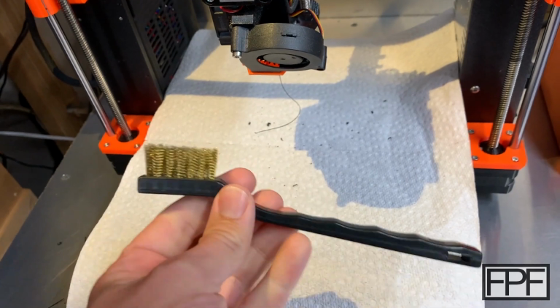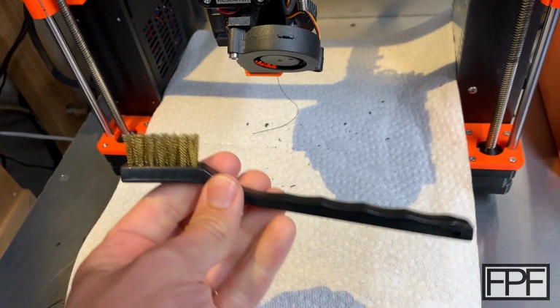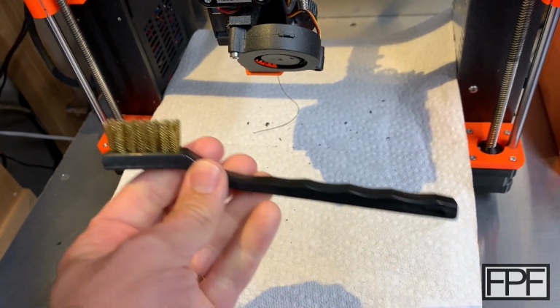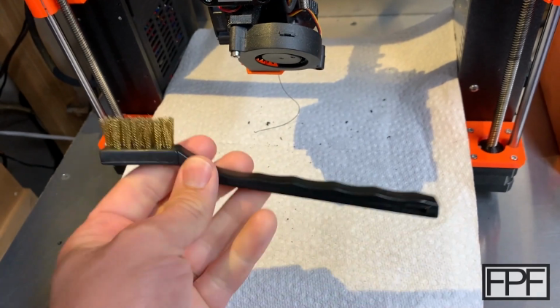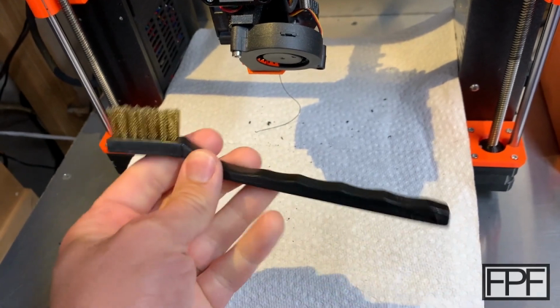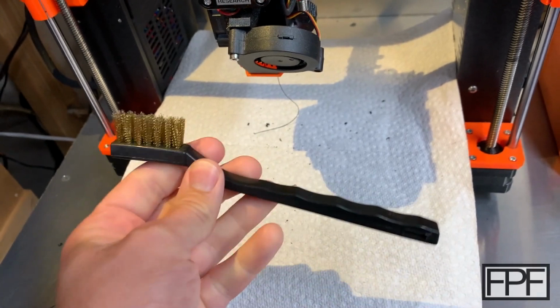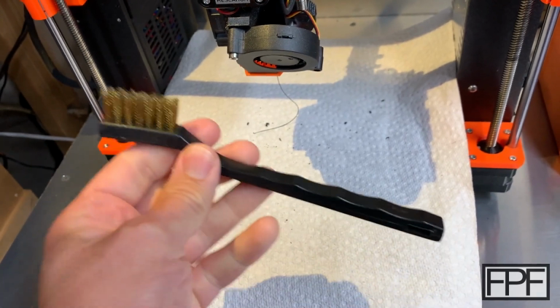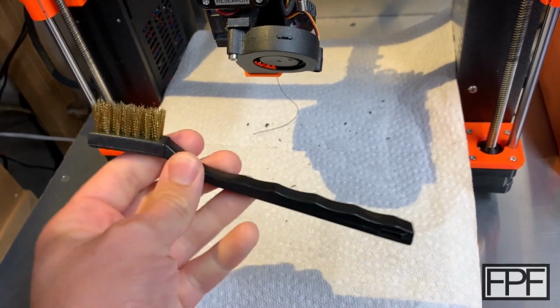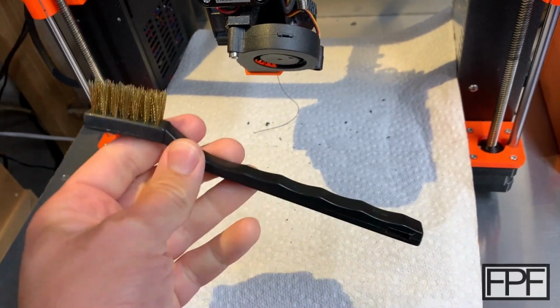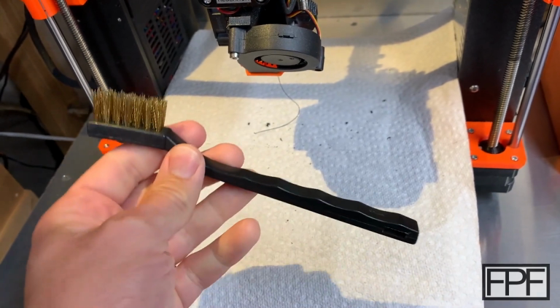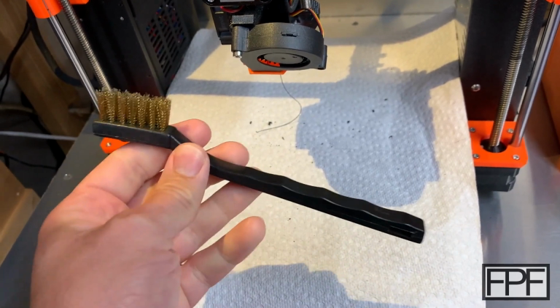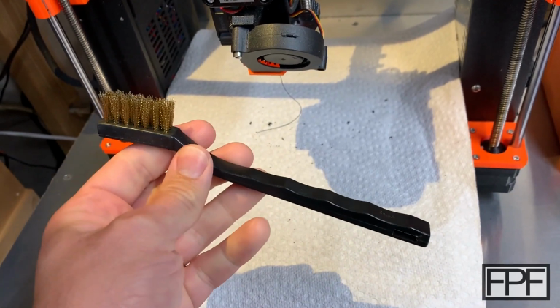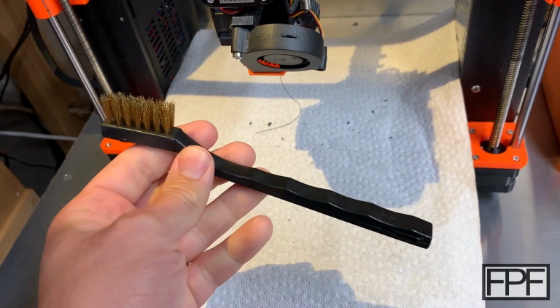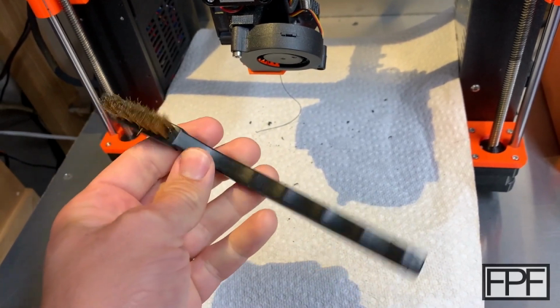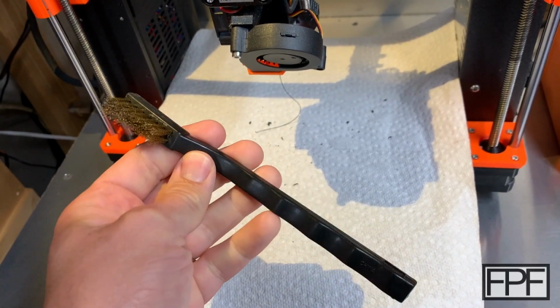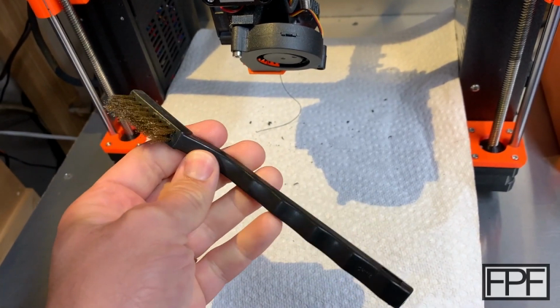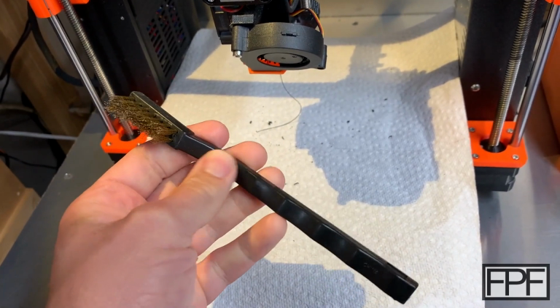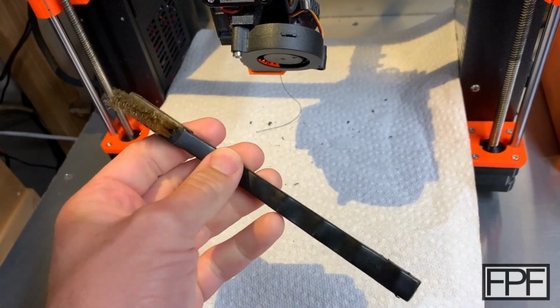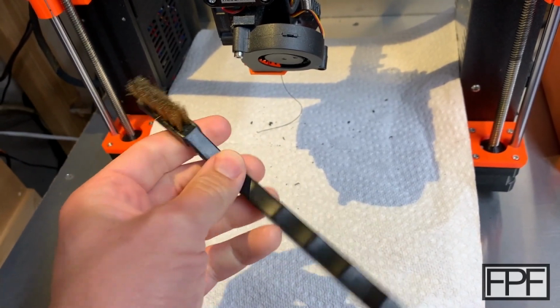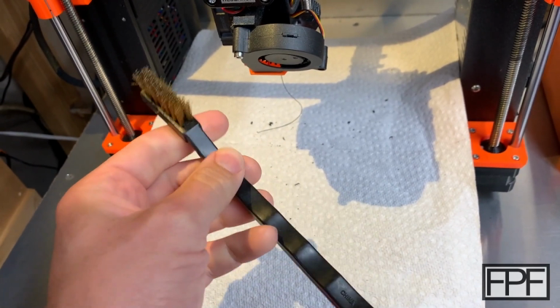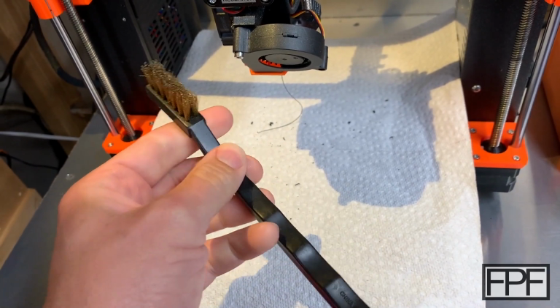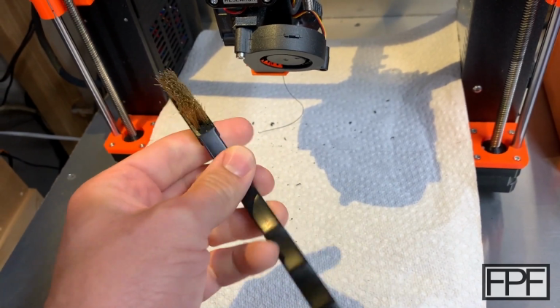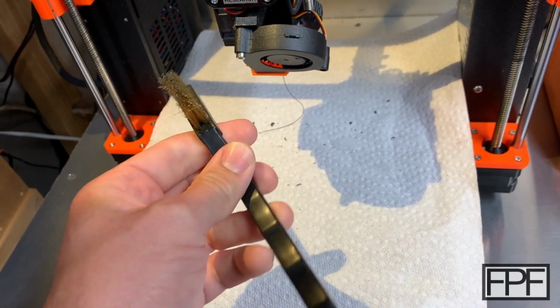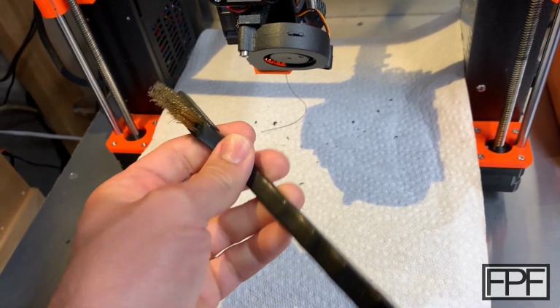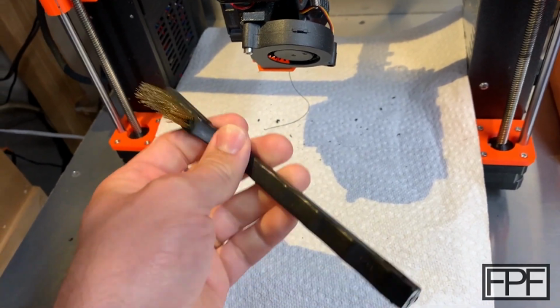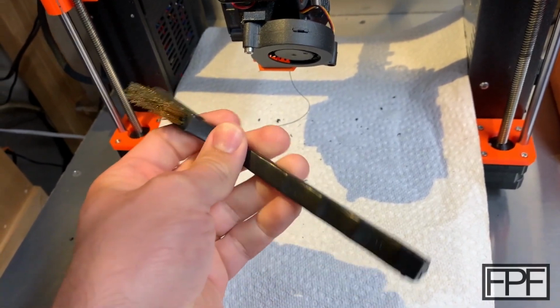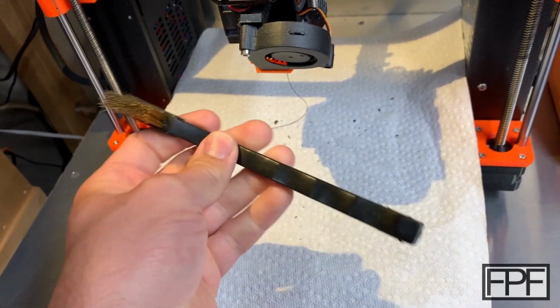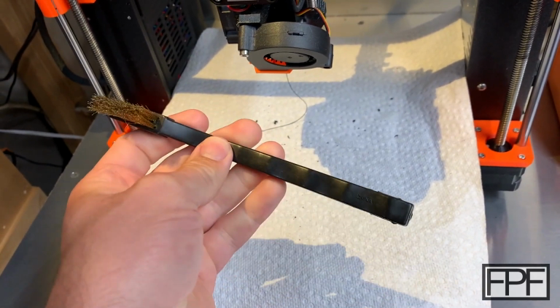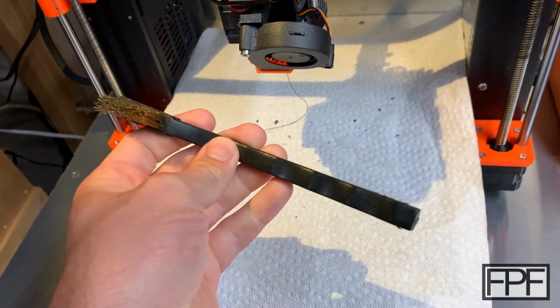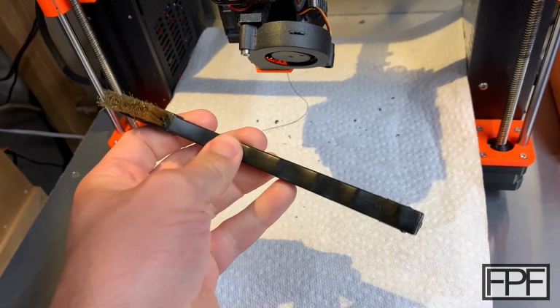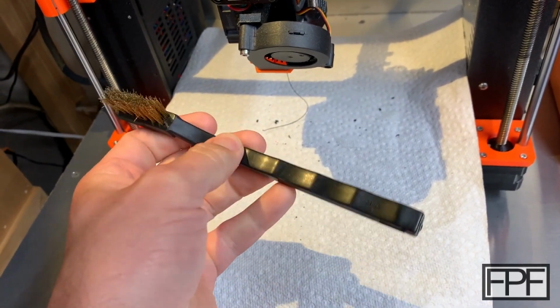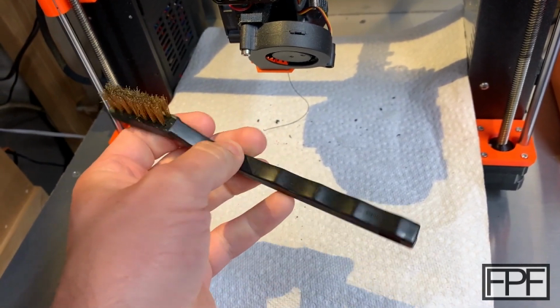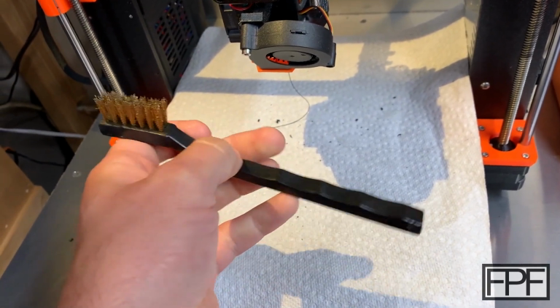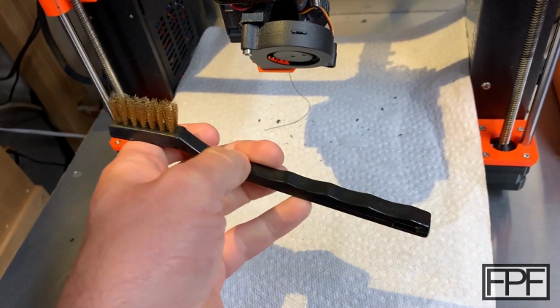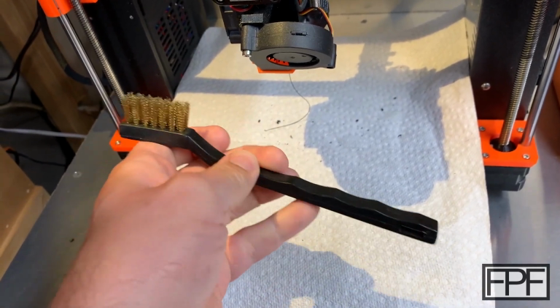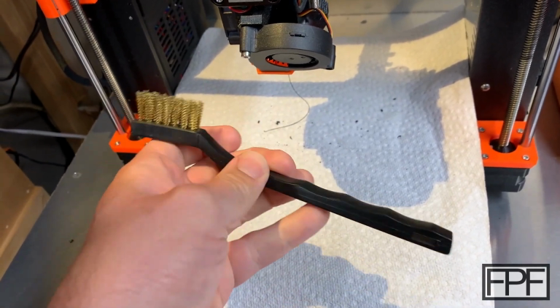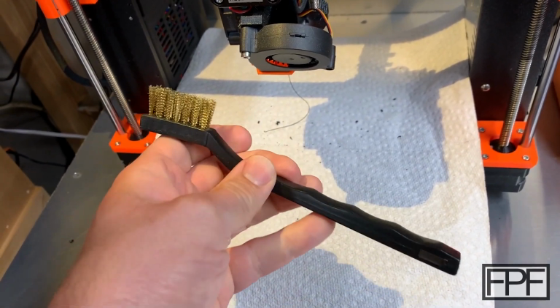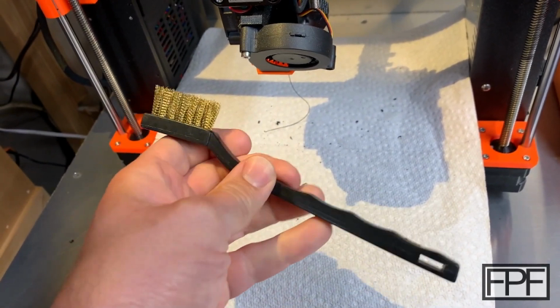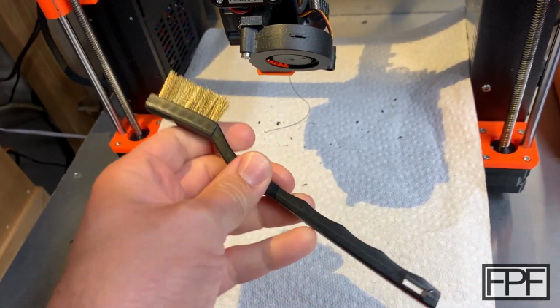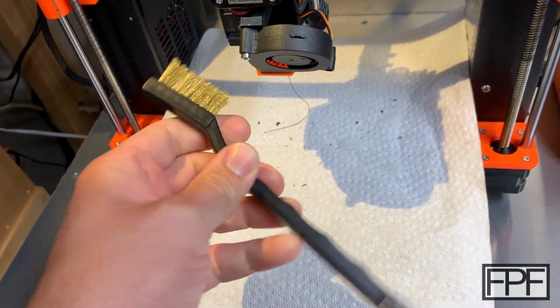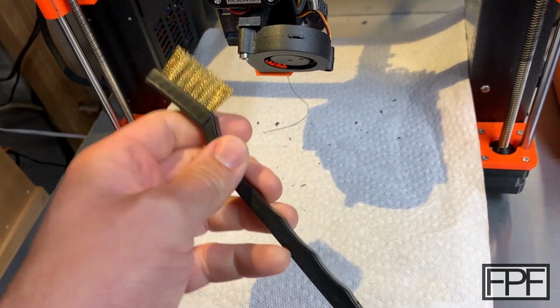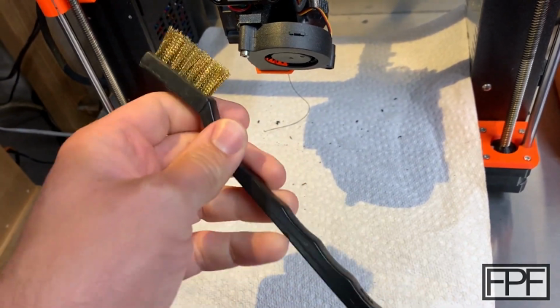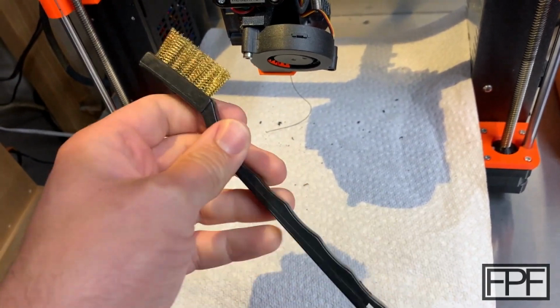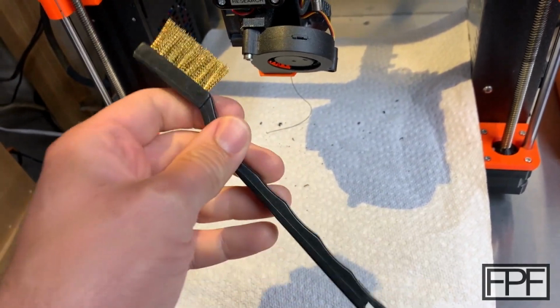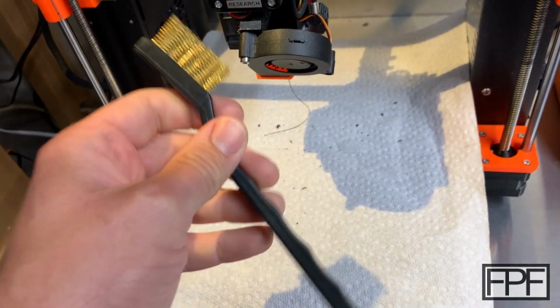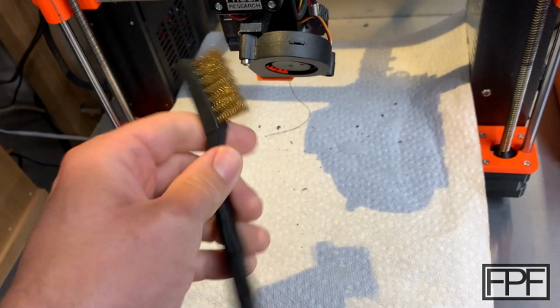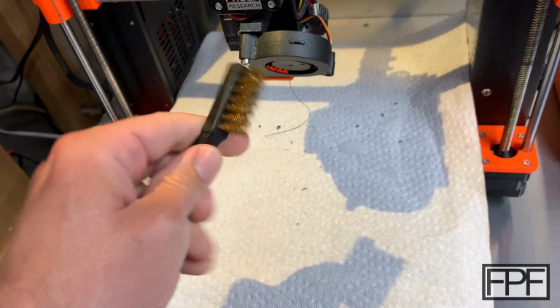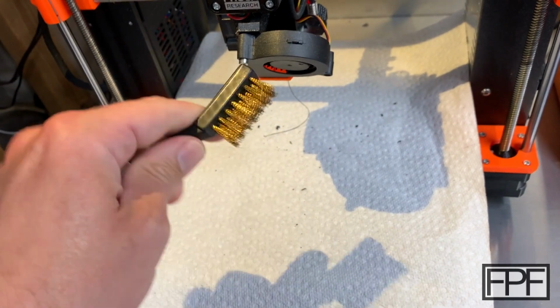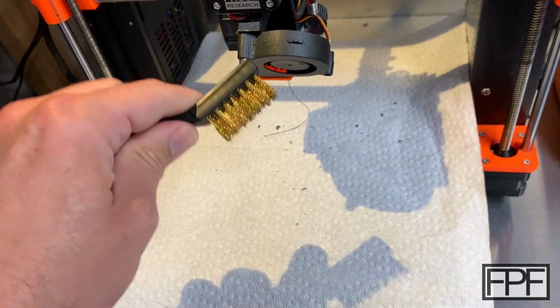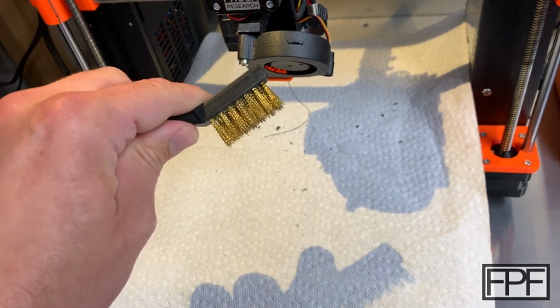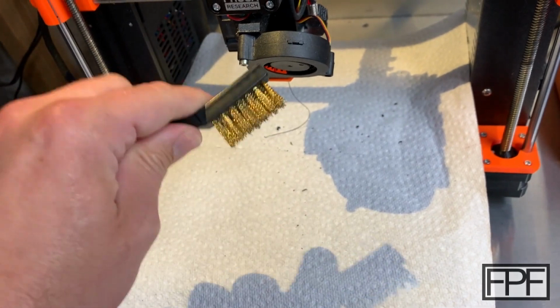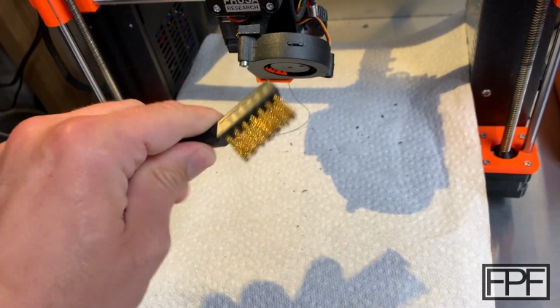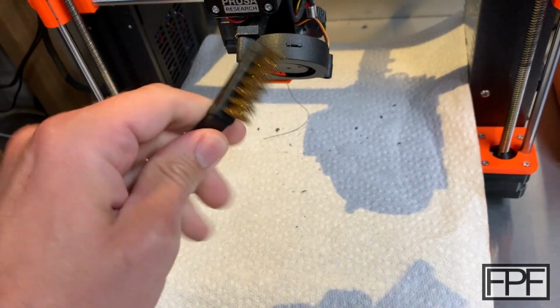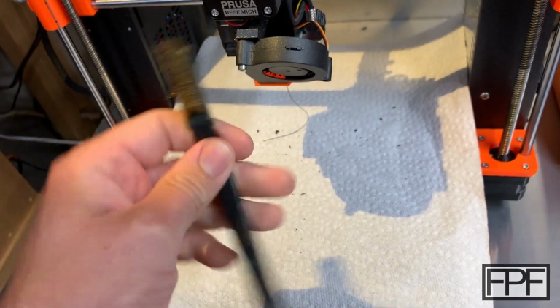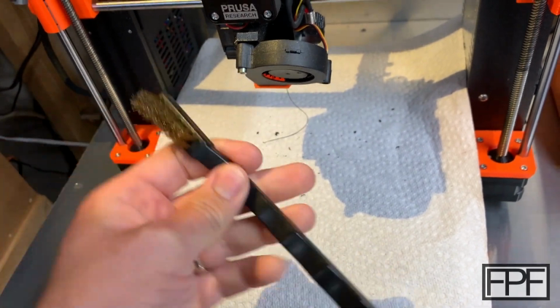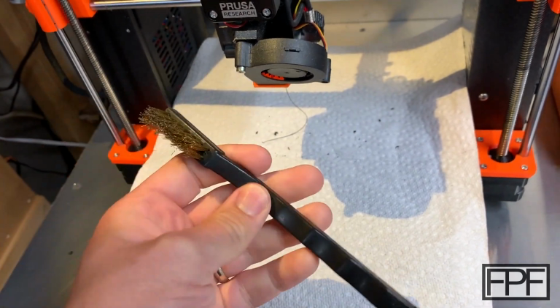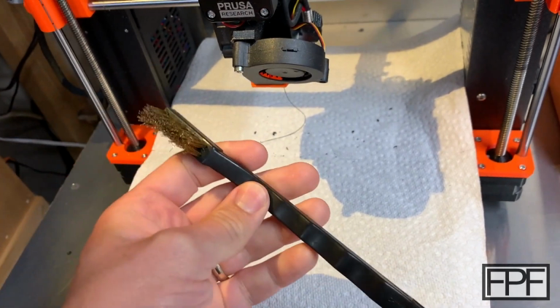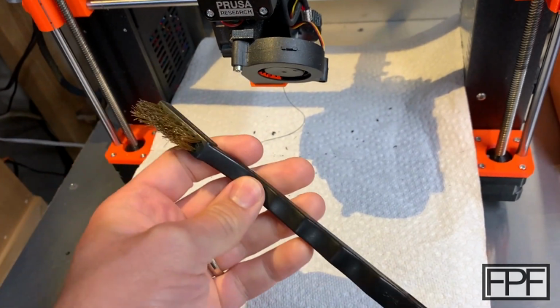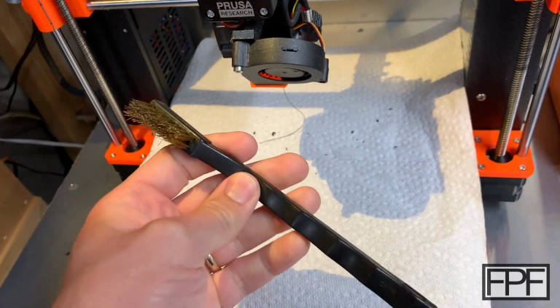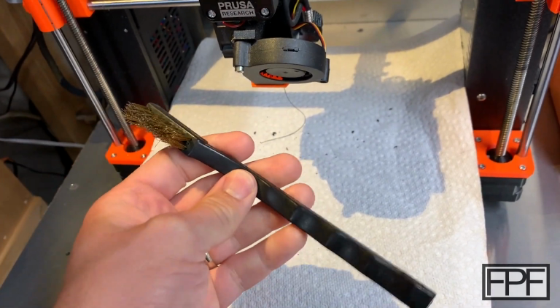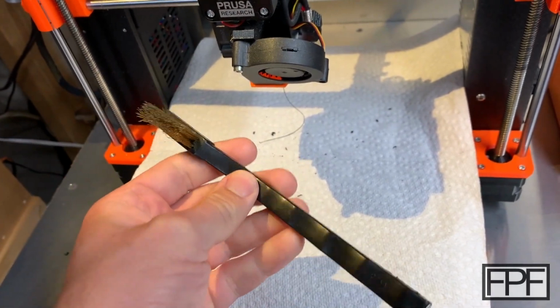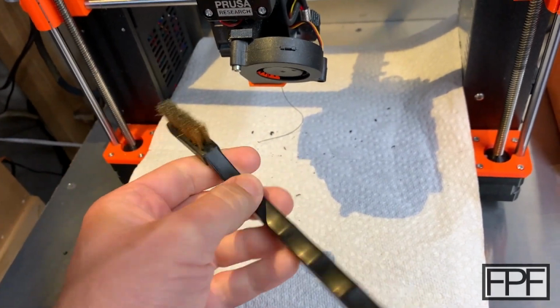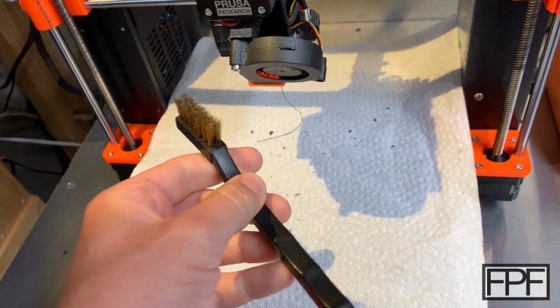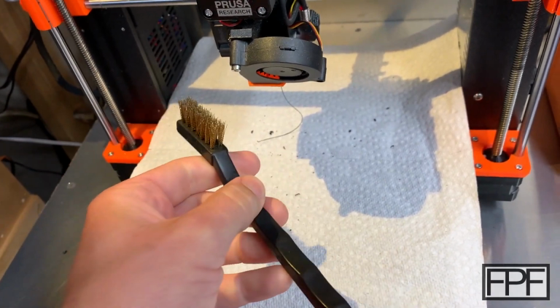These weren't super expensive, but I think they were like one step up from the super cheap ones, and I haven't had any bristles come out of these at all.